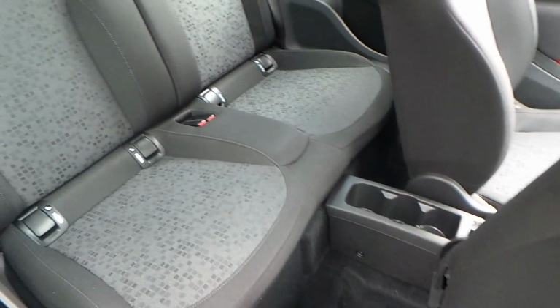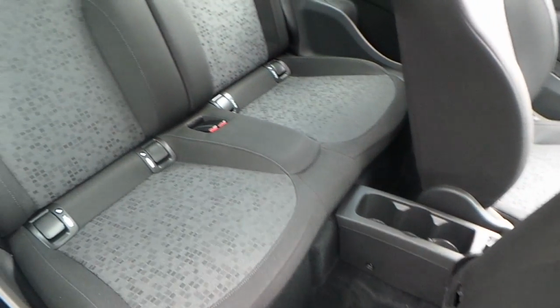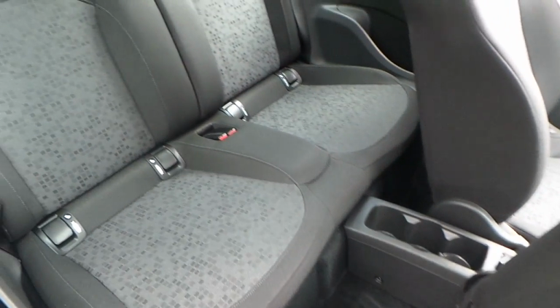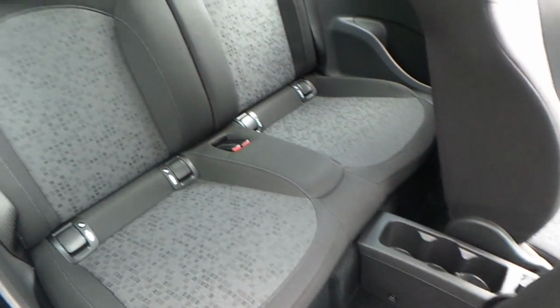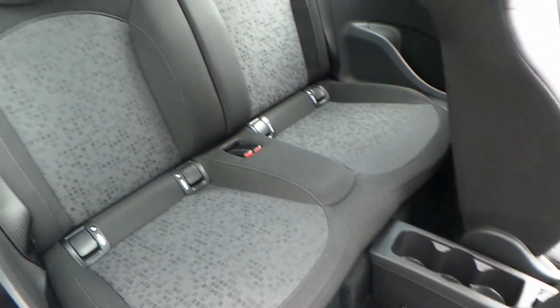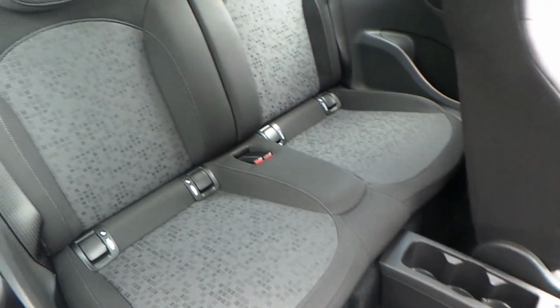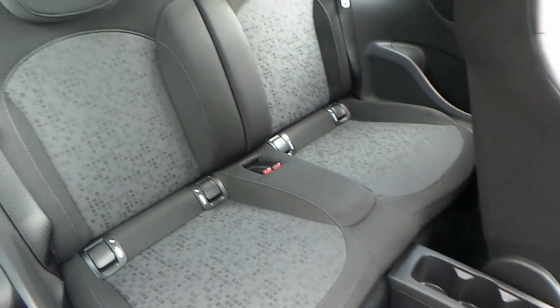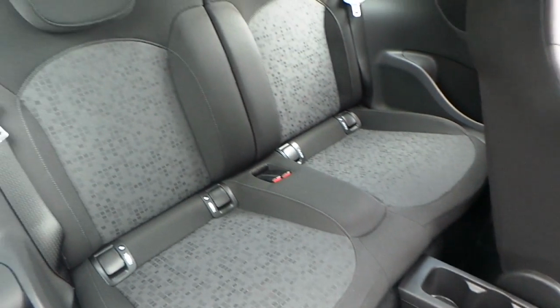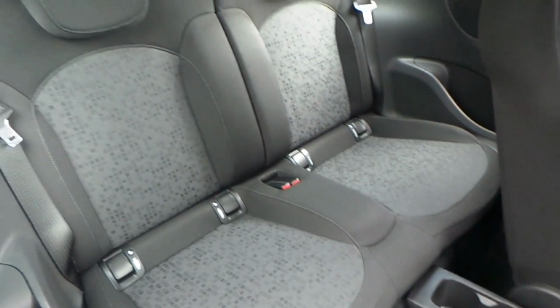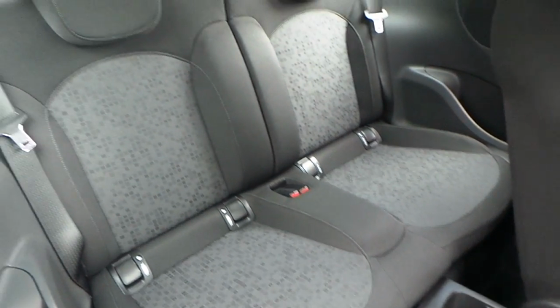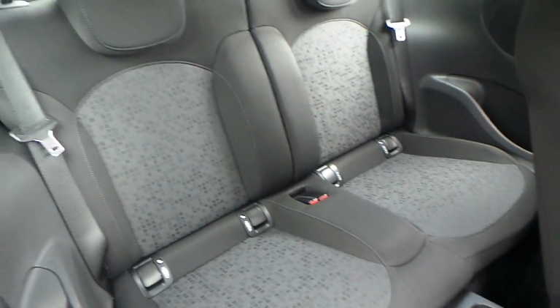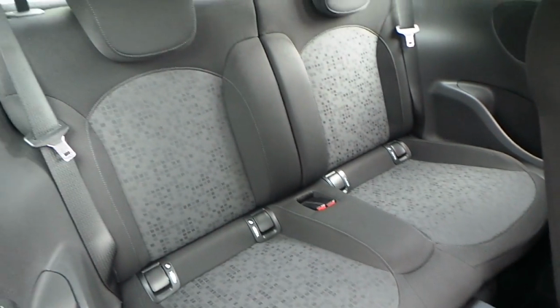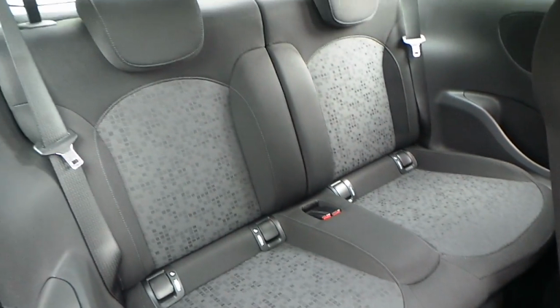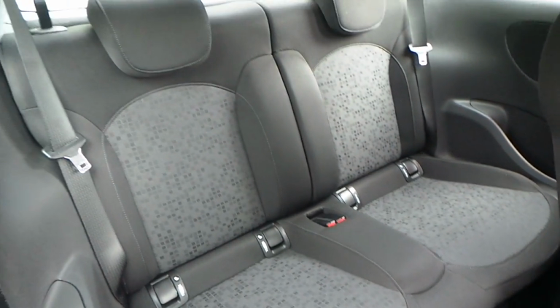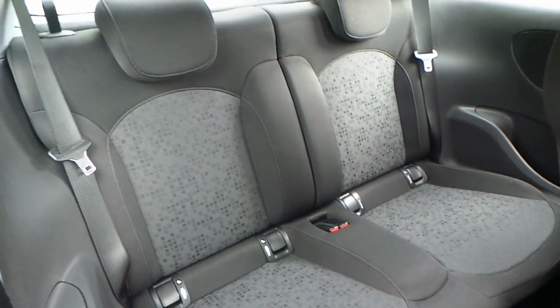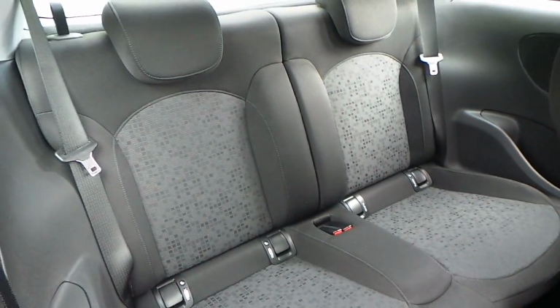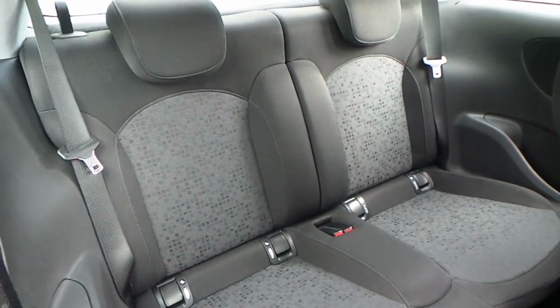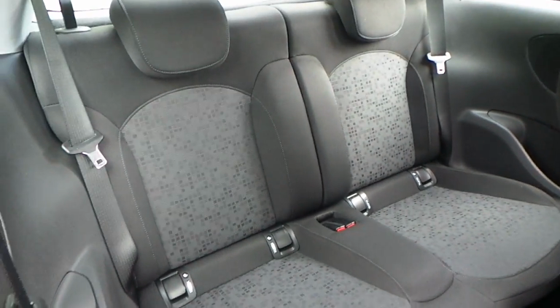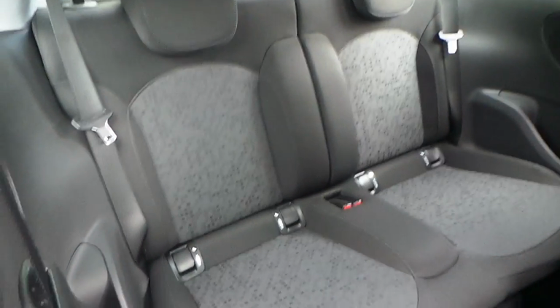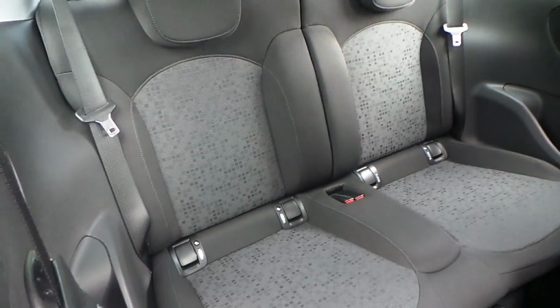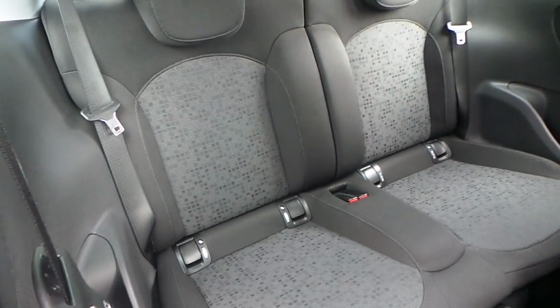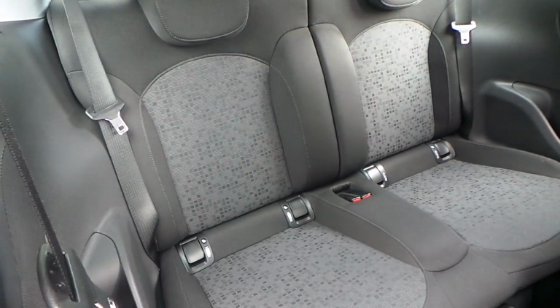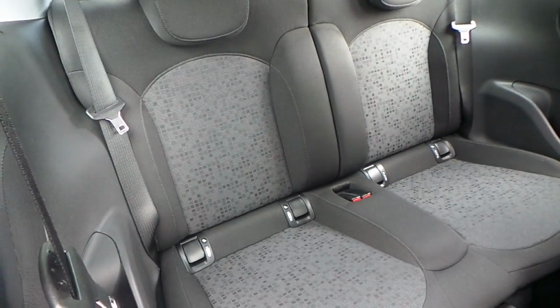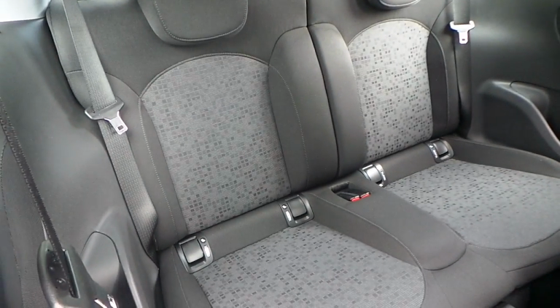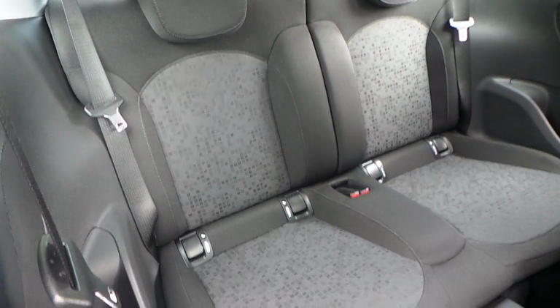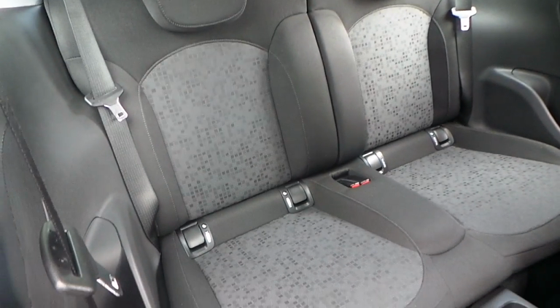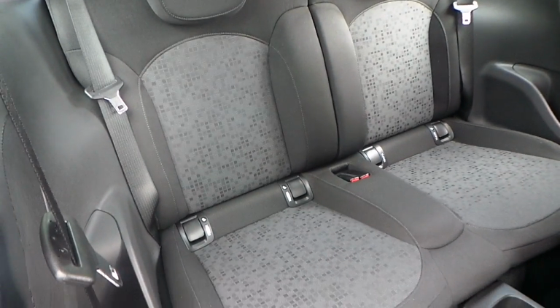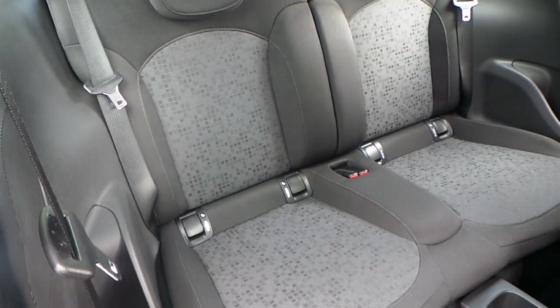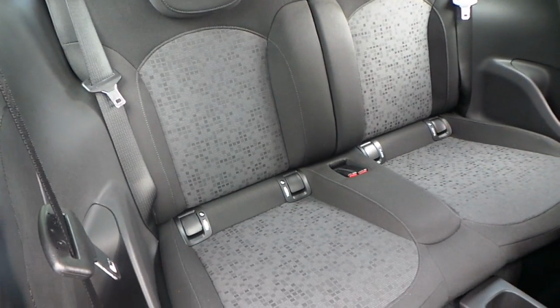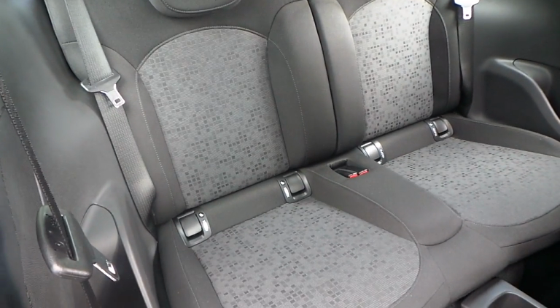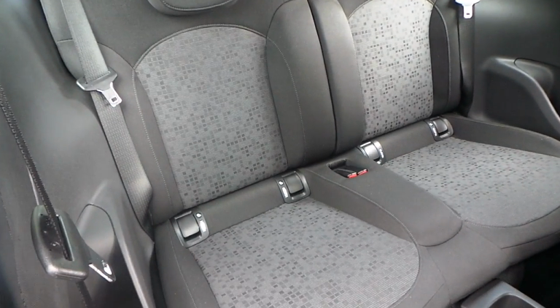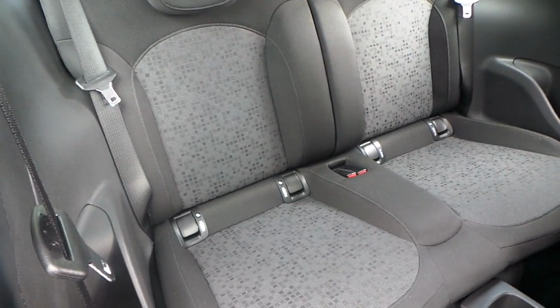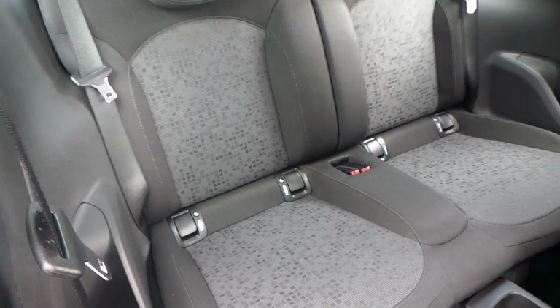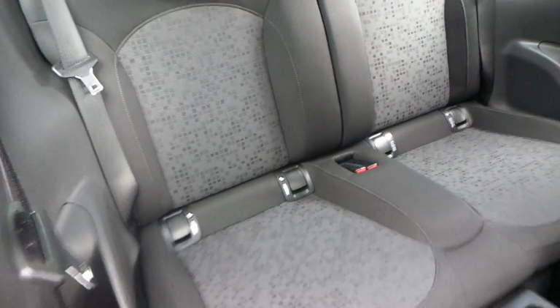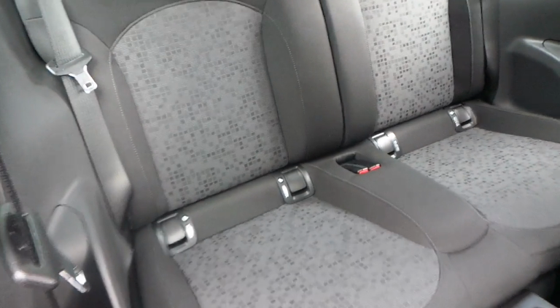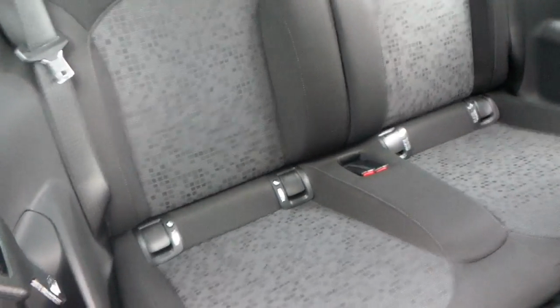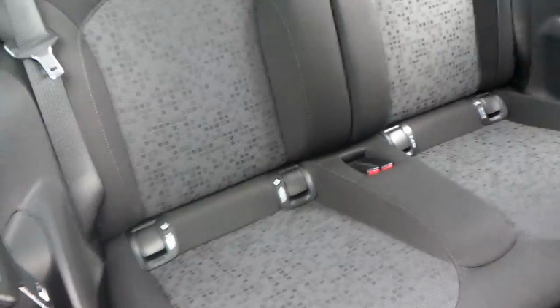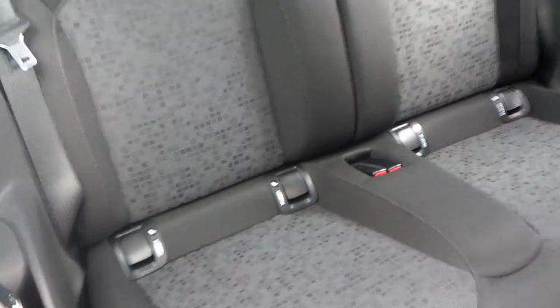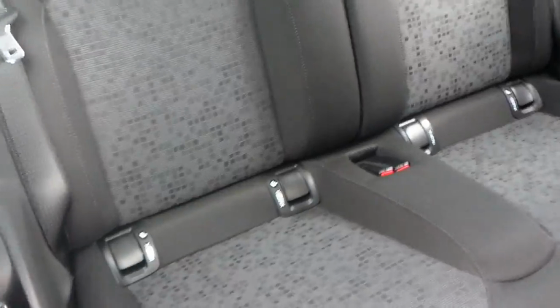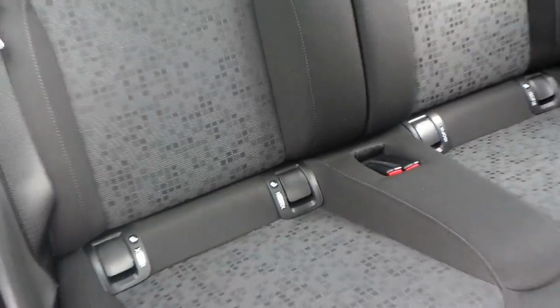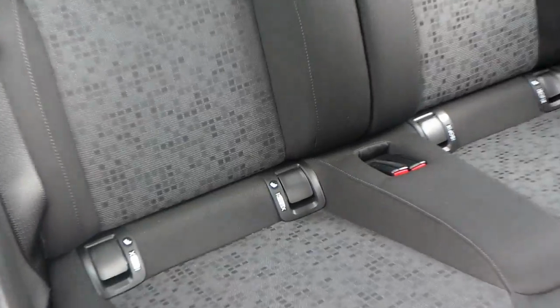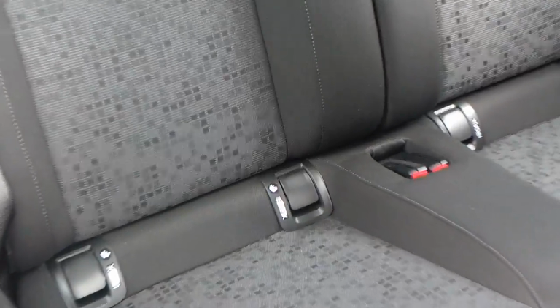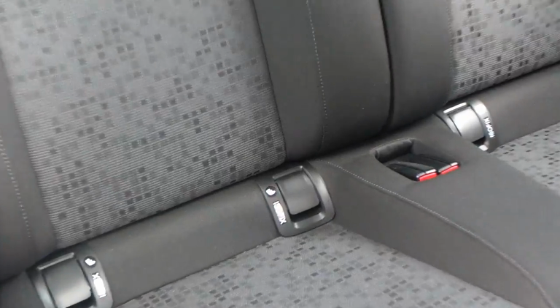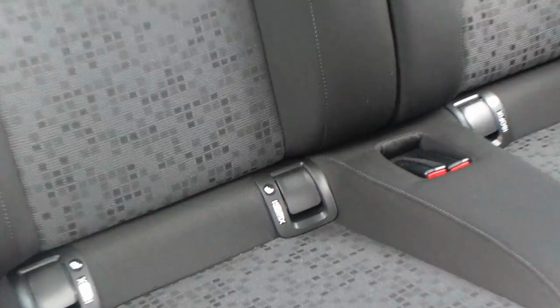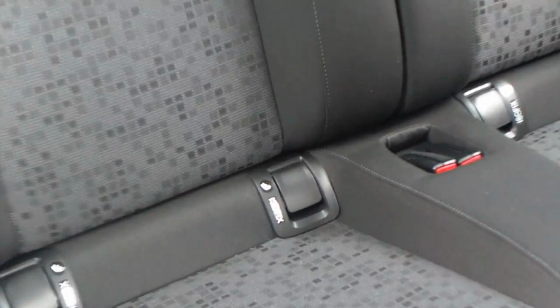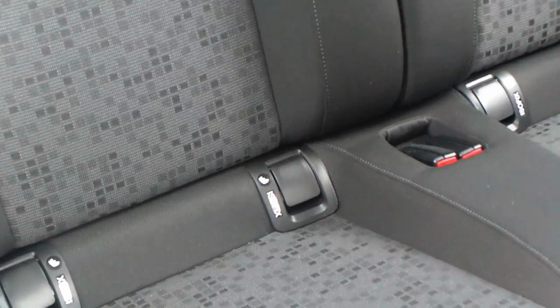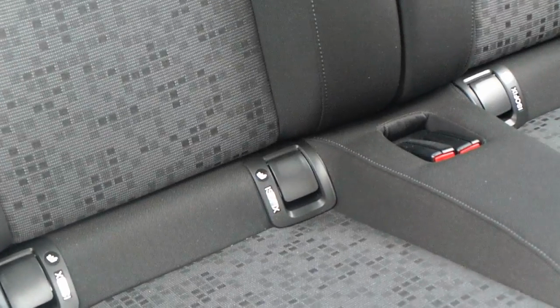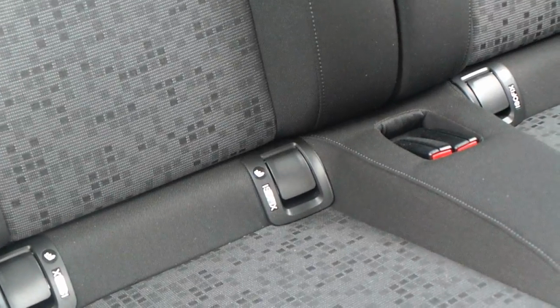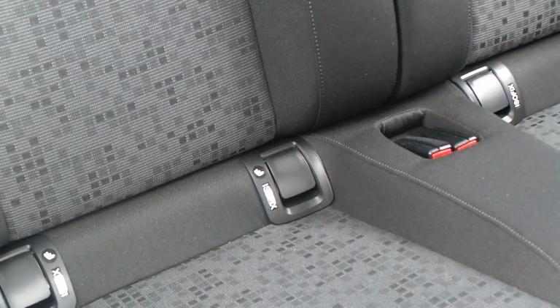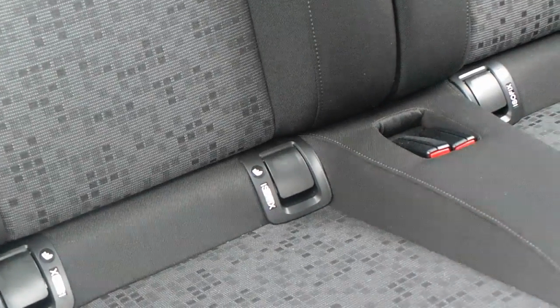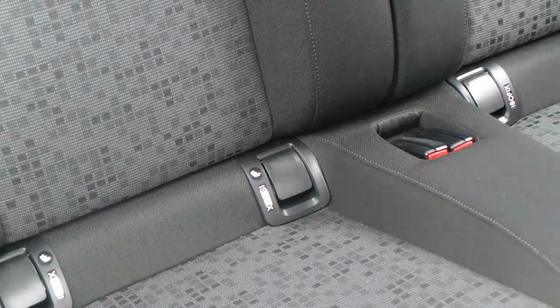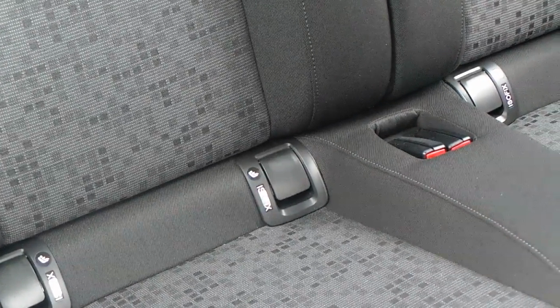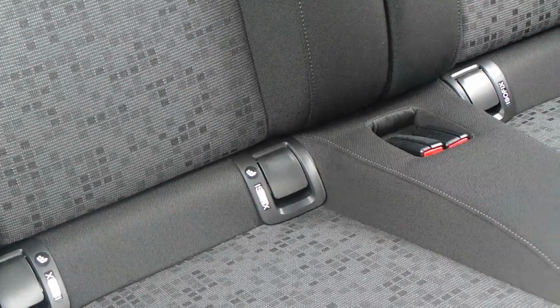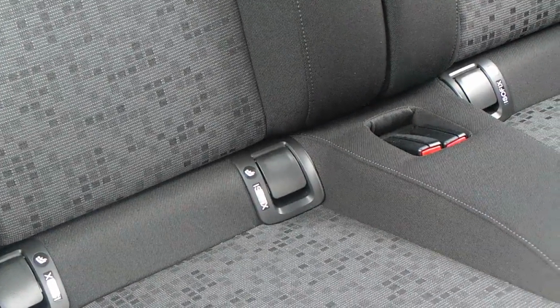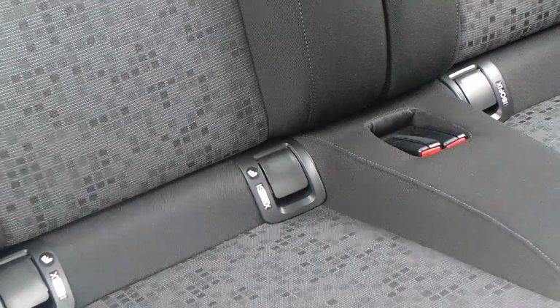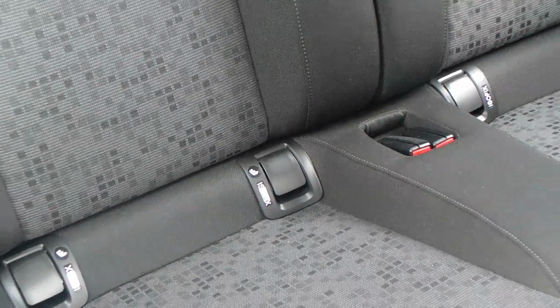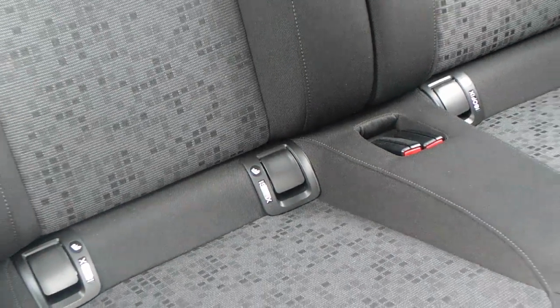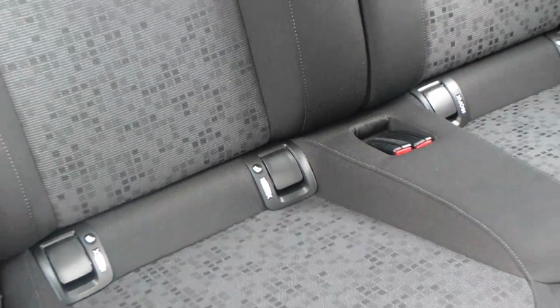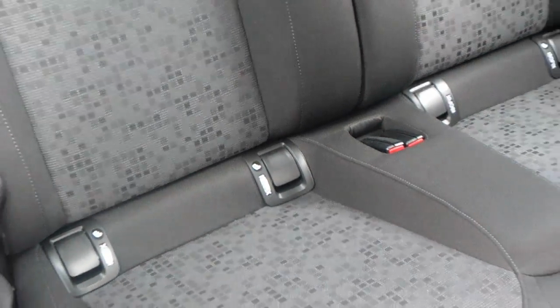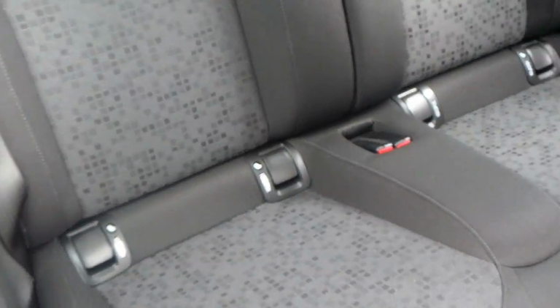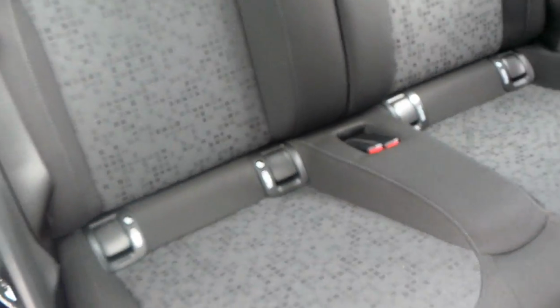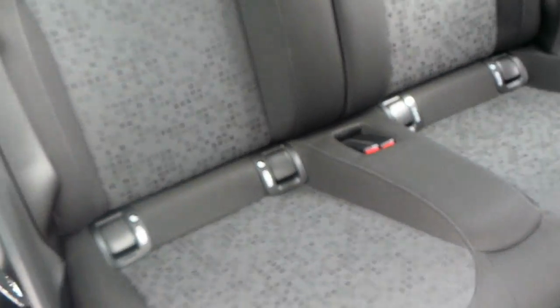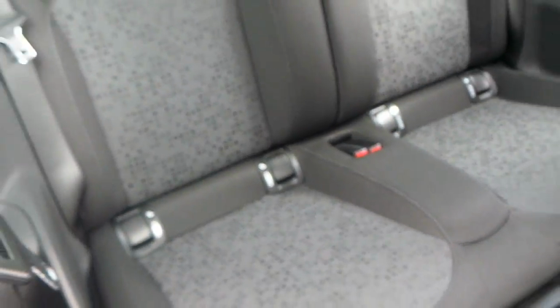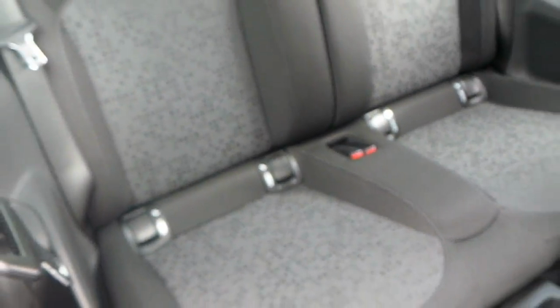The interior is finished in grey cloth, it's got ICE-FIT seating points as well, with seating for four people.